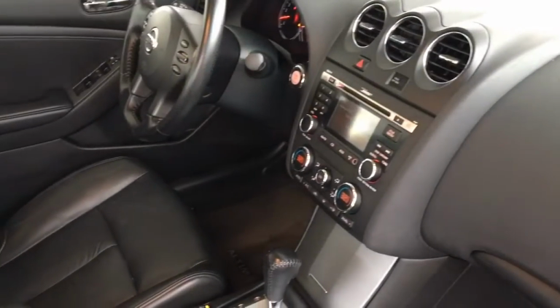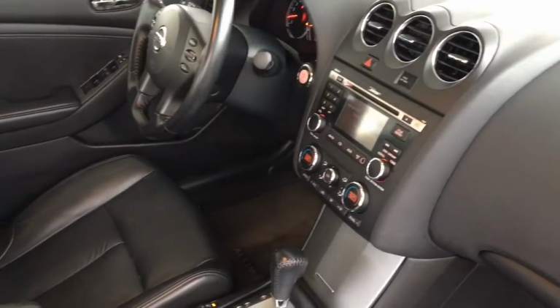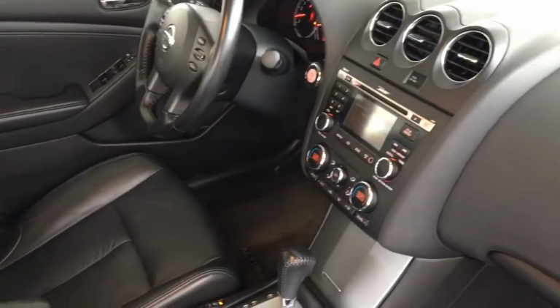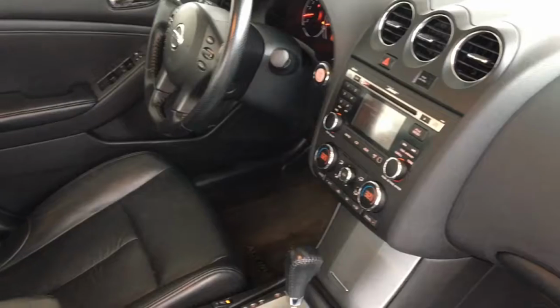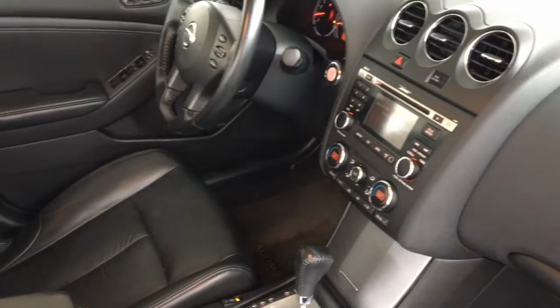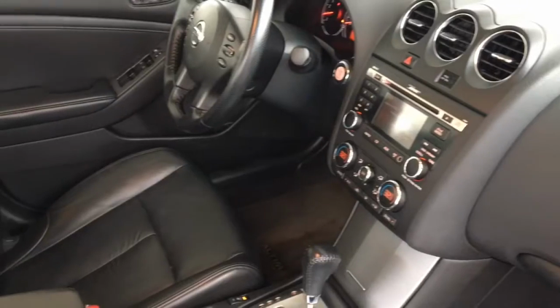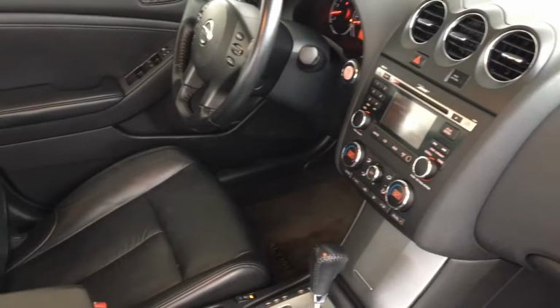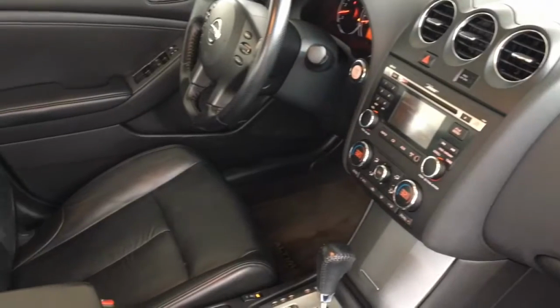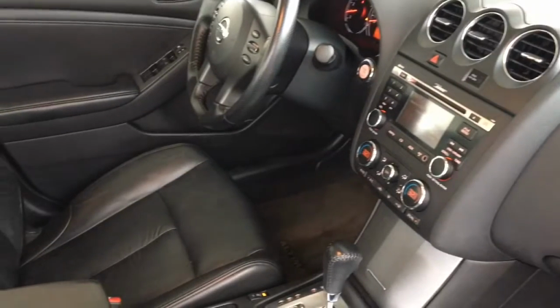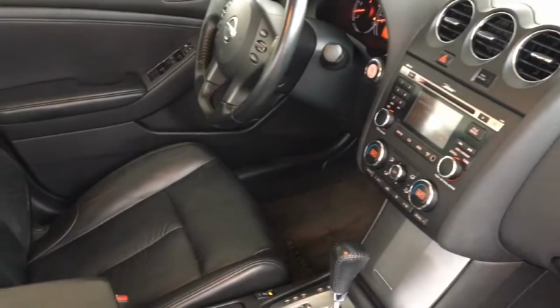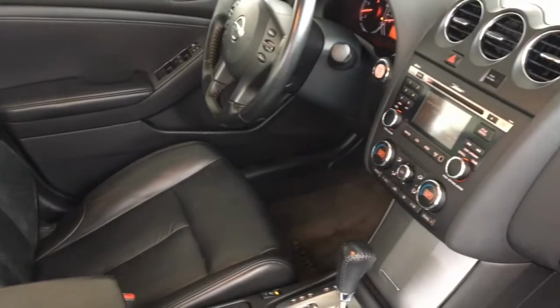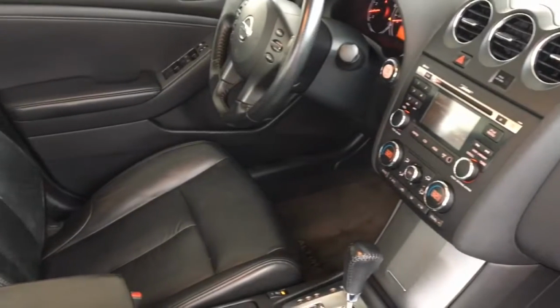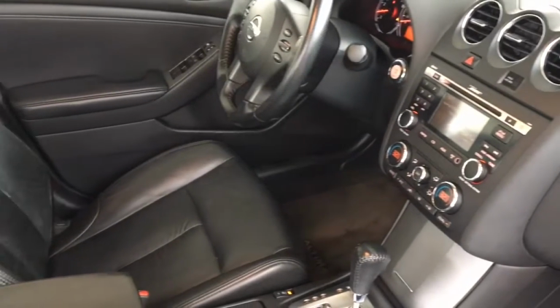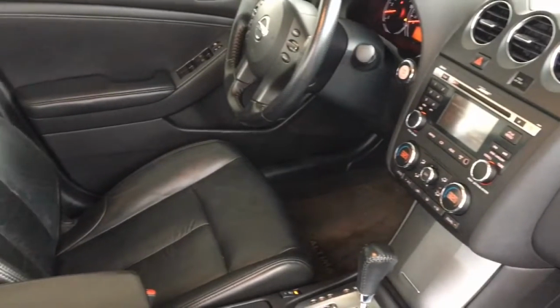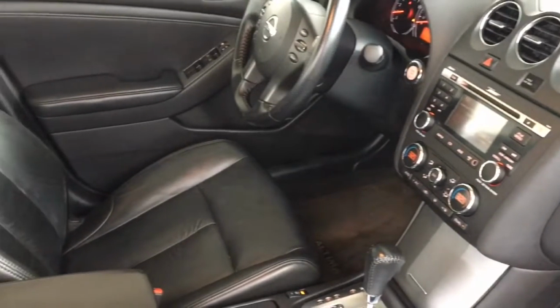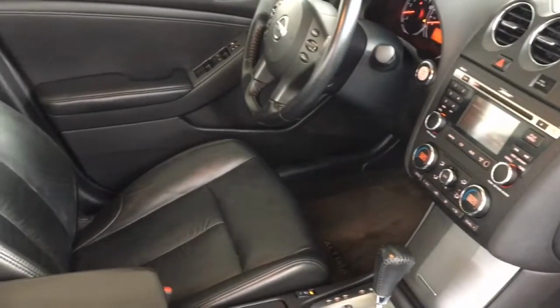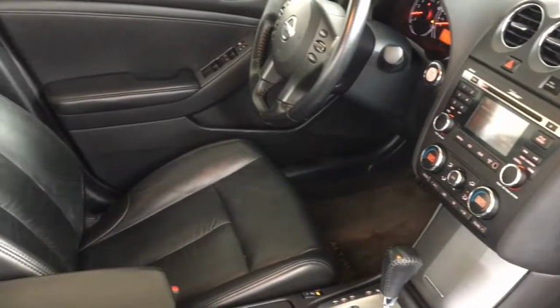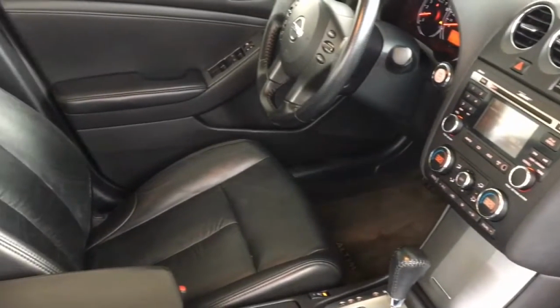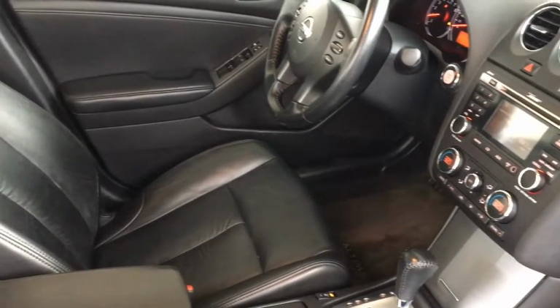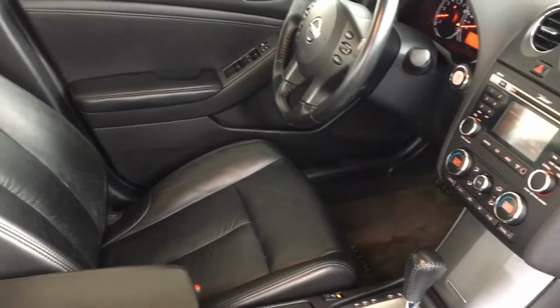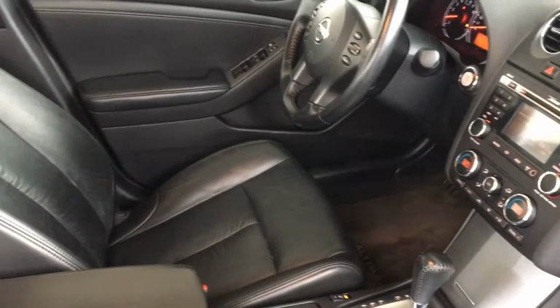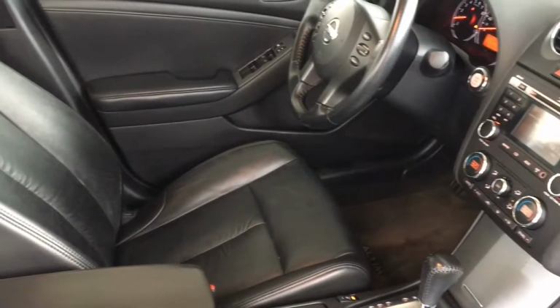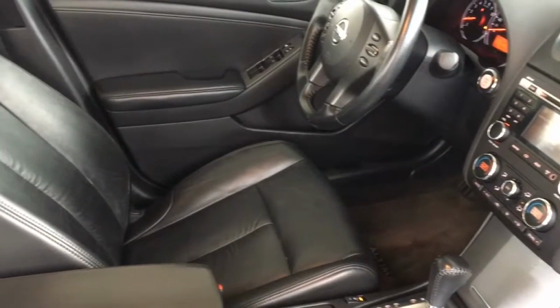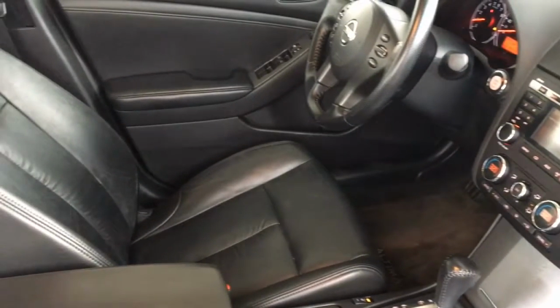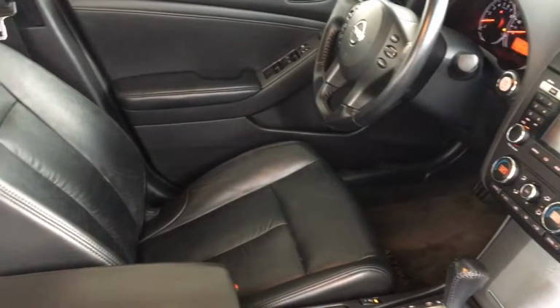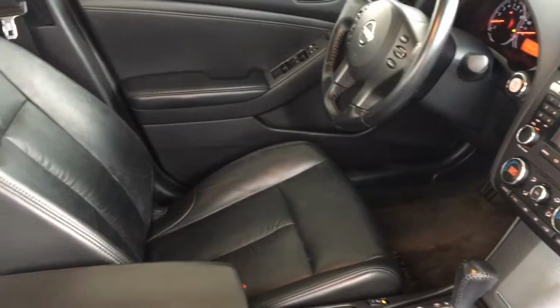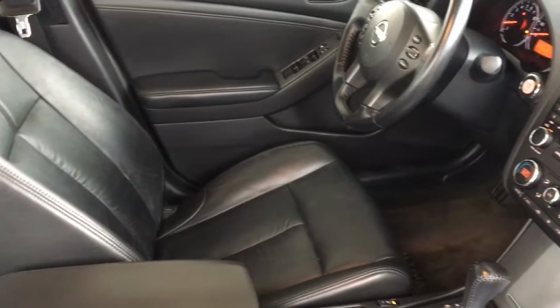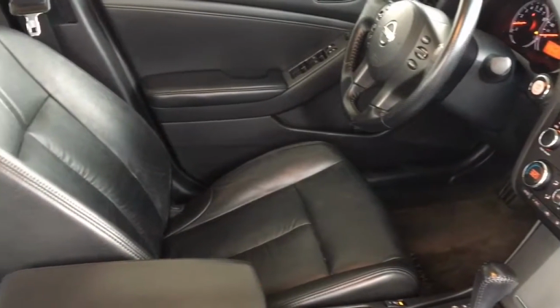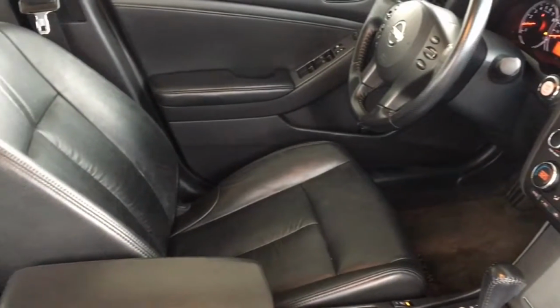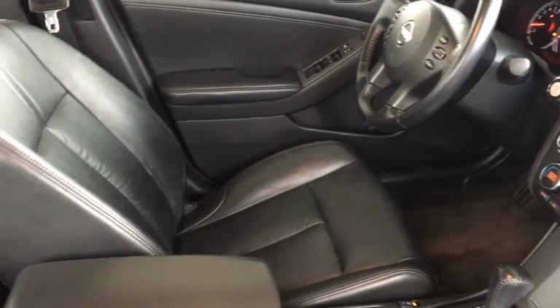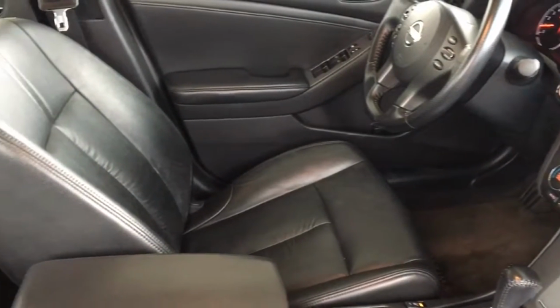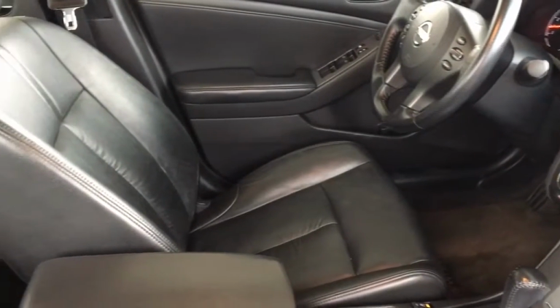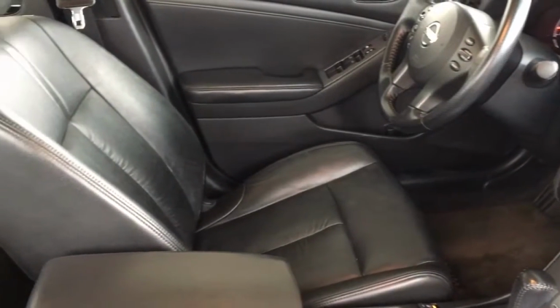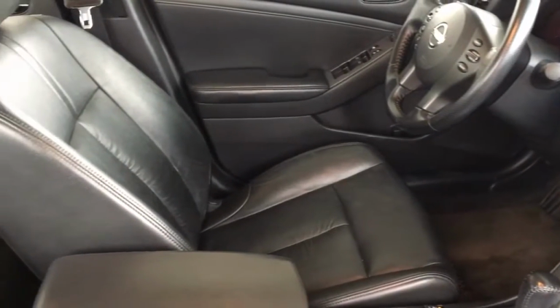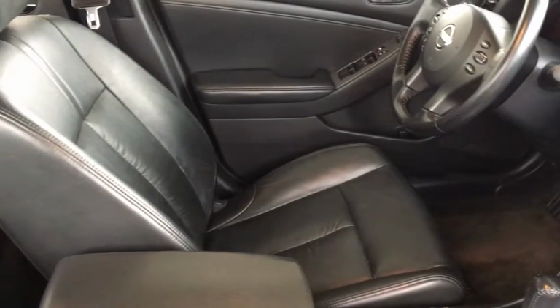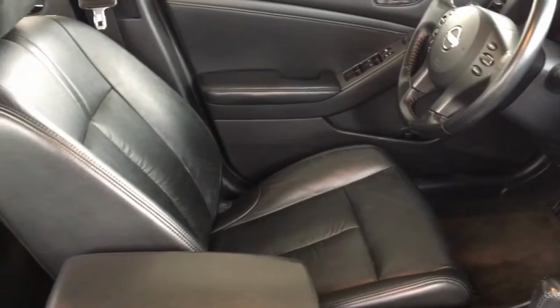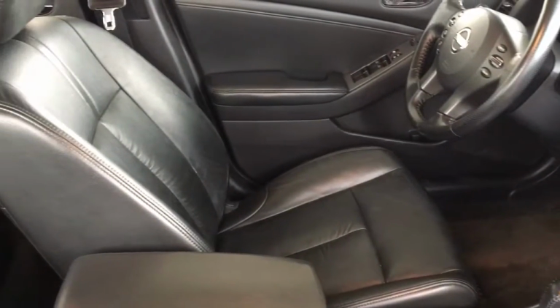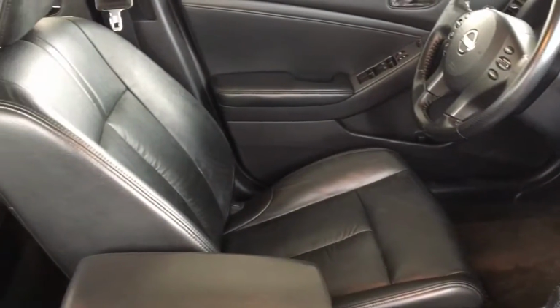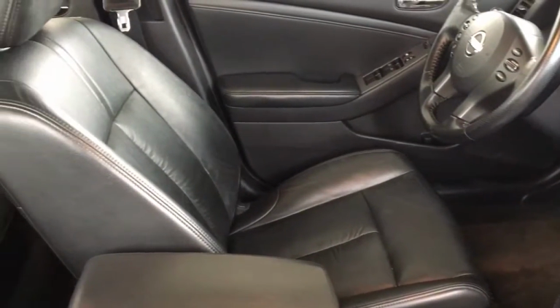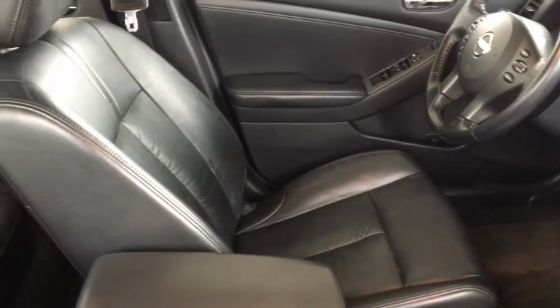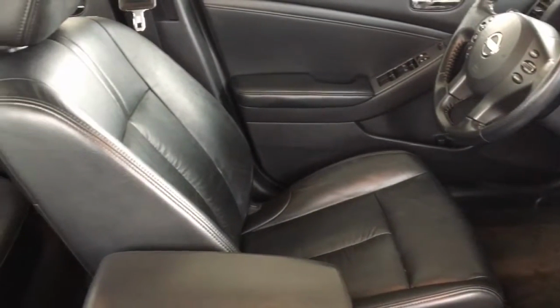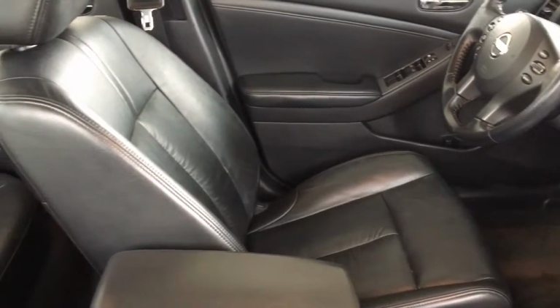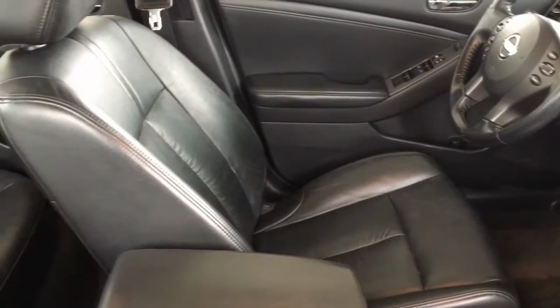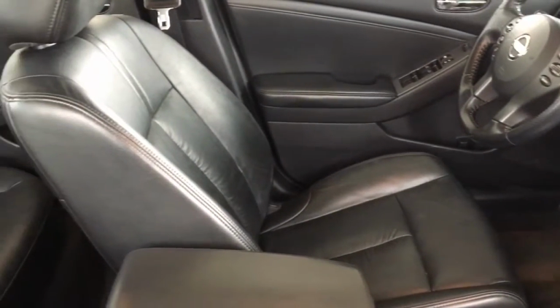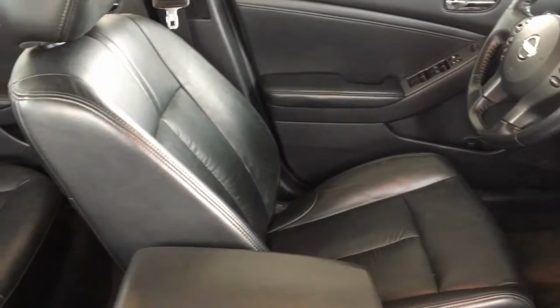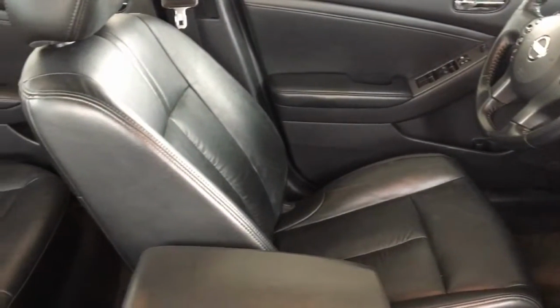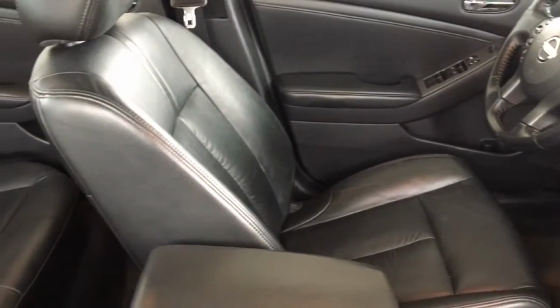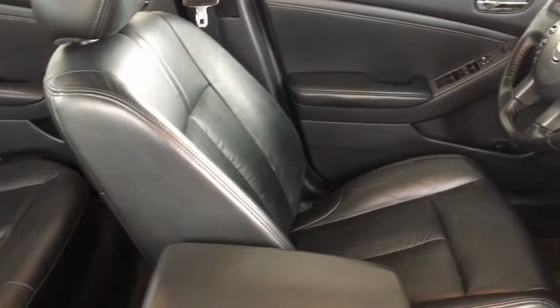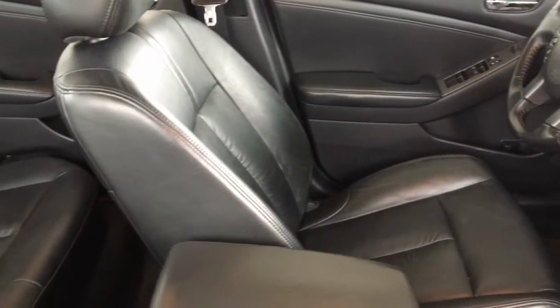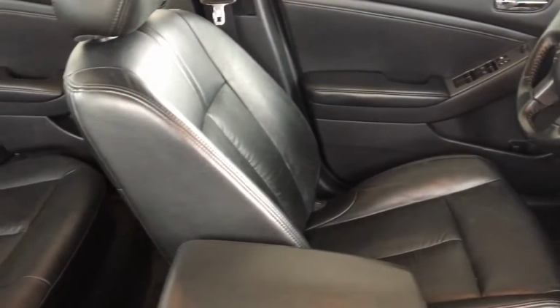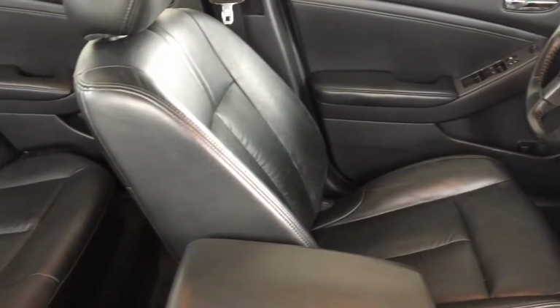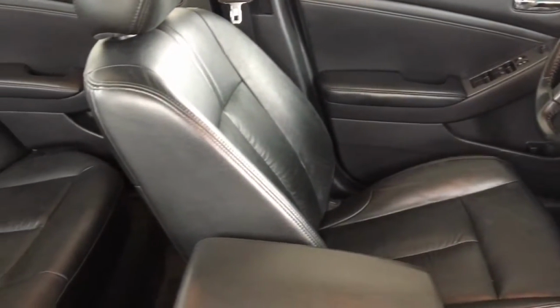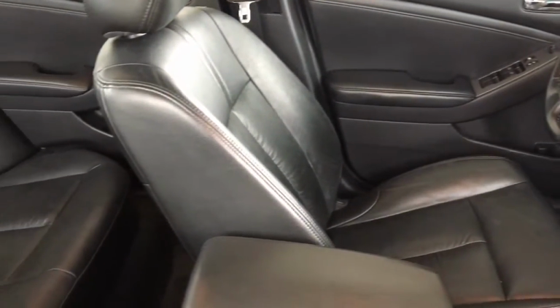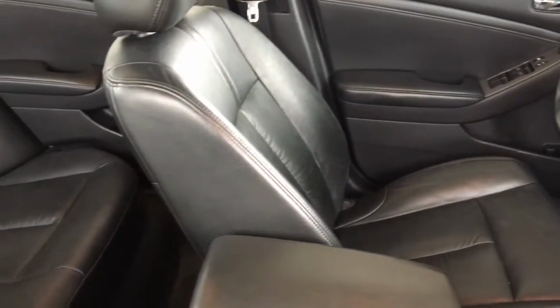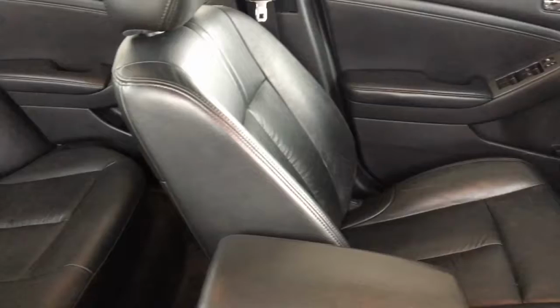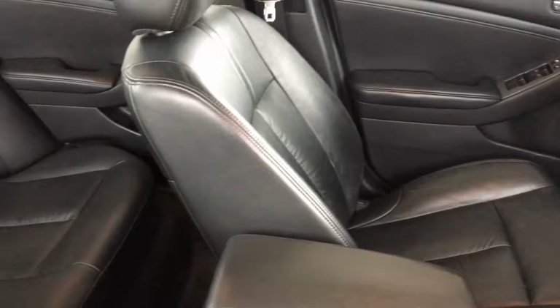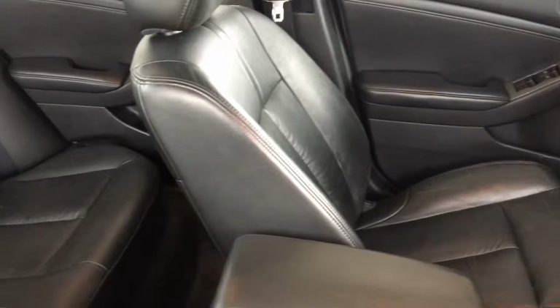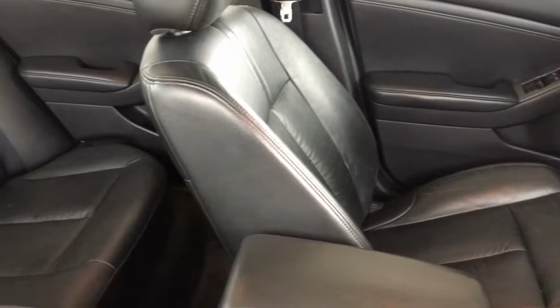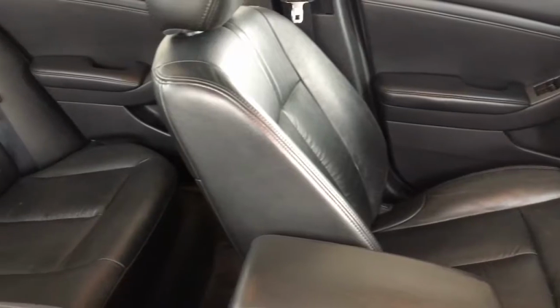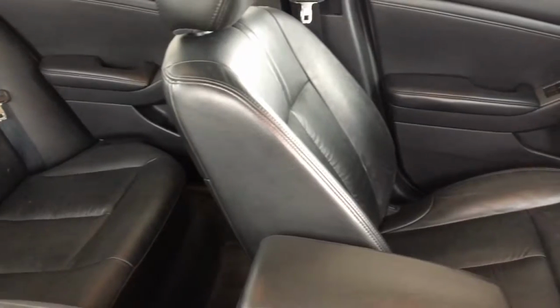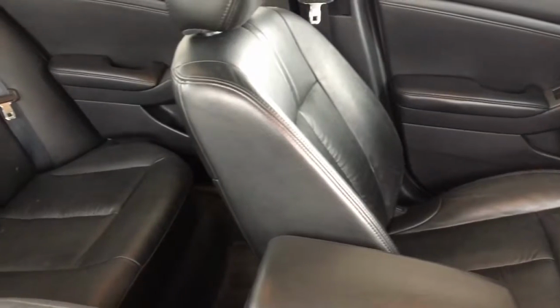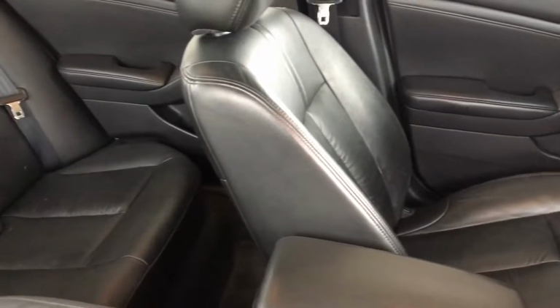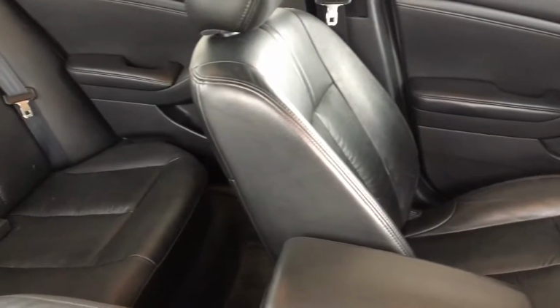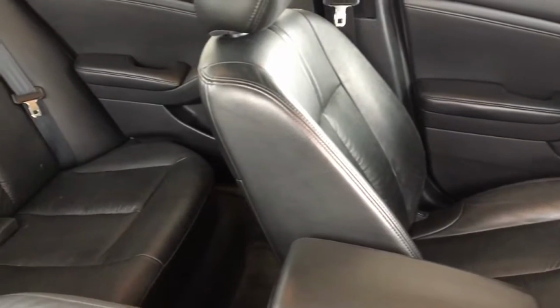In the back there's seating for three with considerable legroom, a drop-down center console and 60-40 fold-down seat backs.